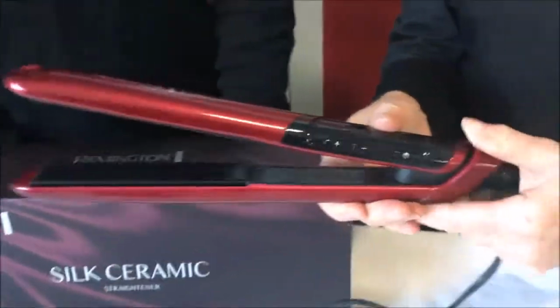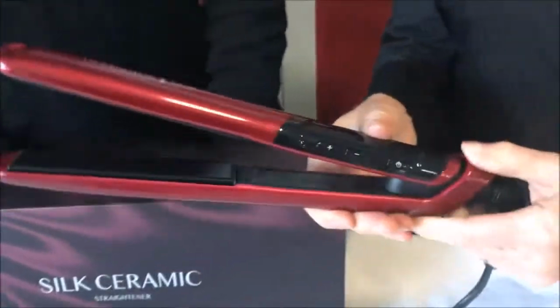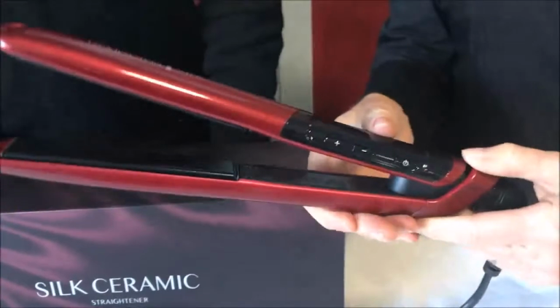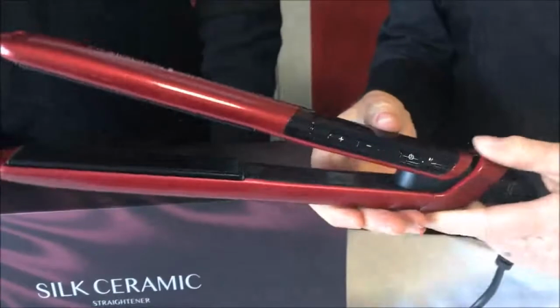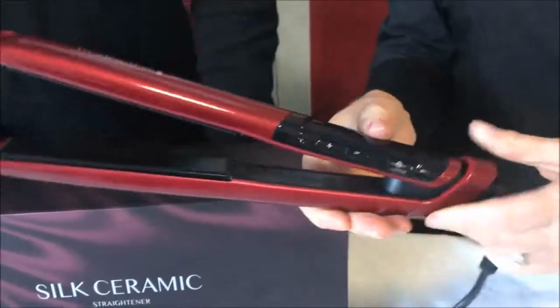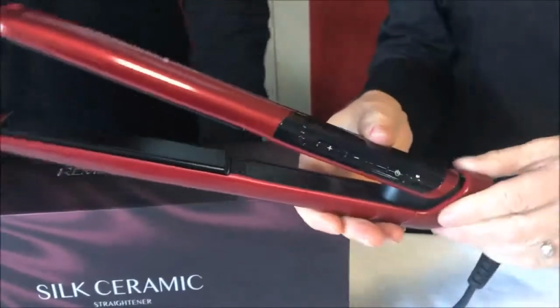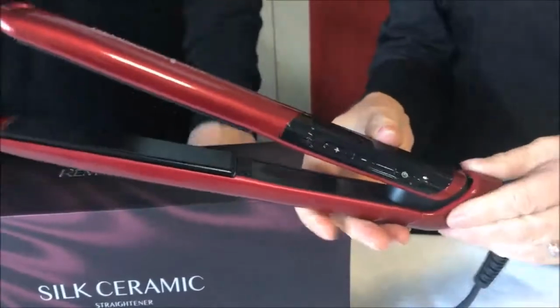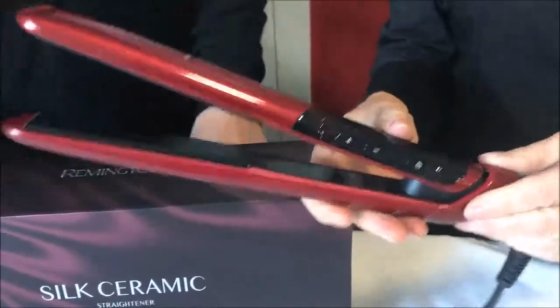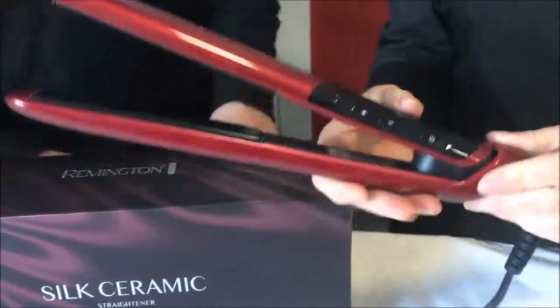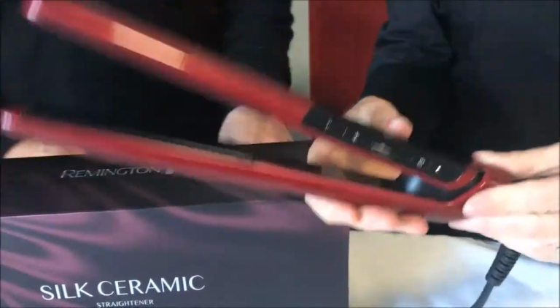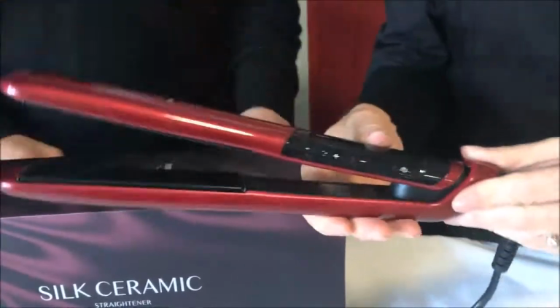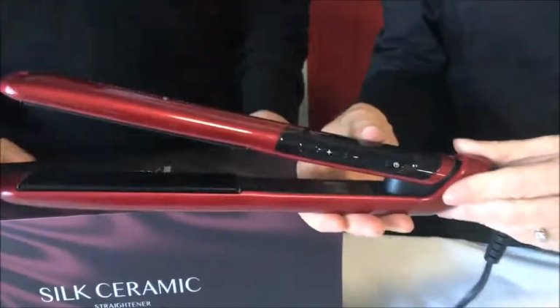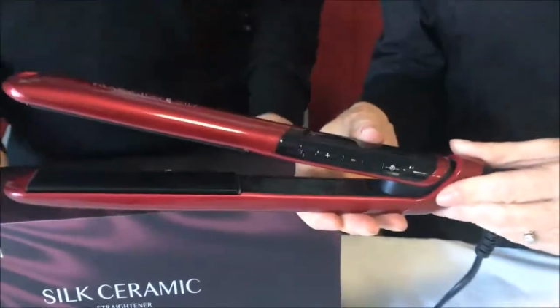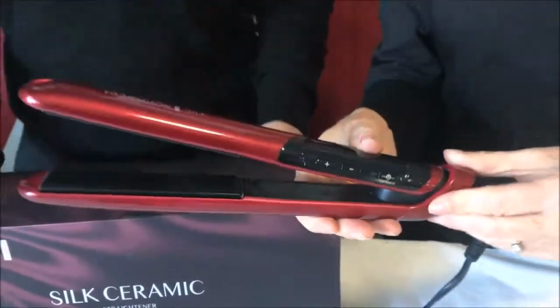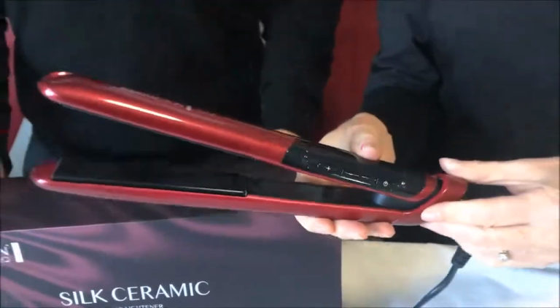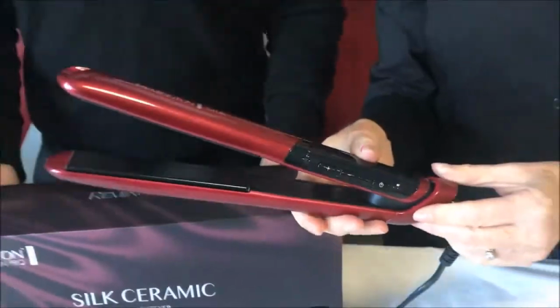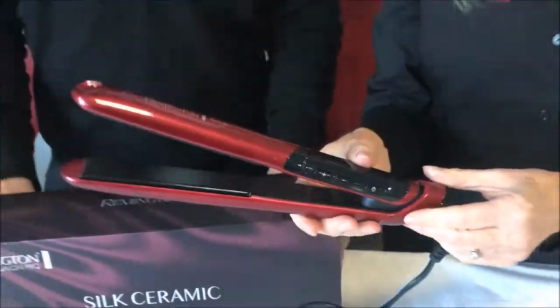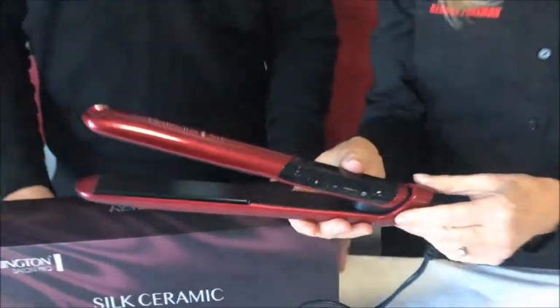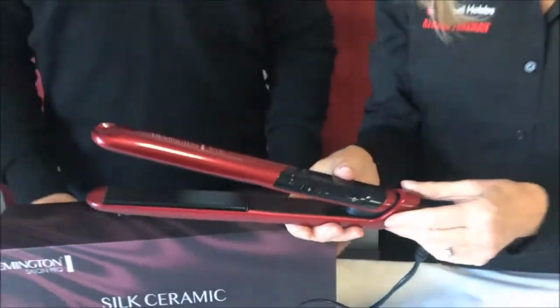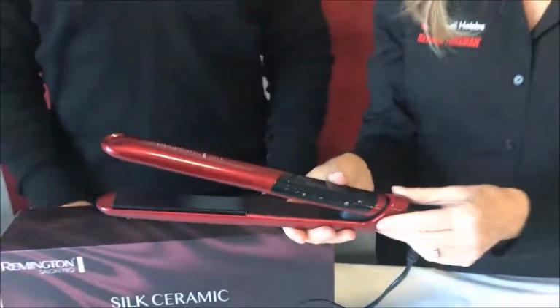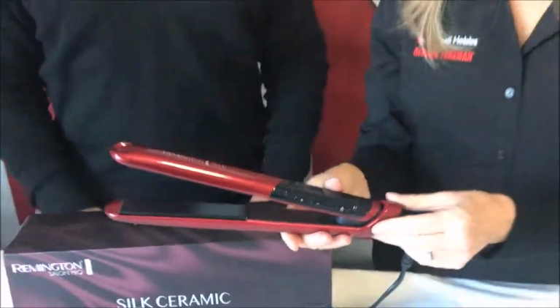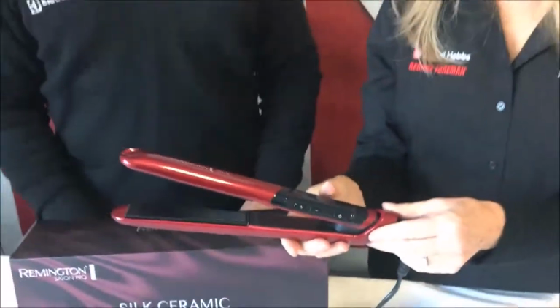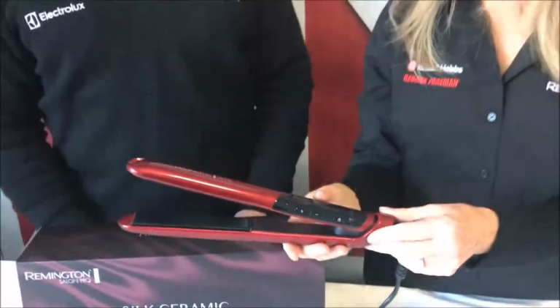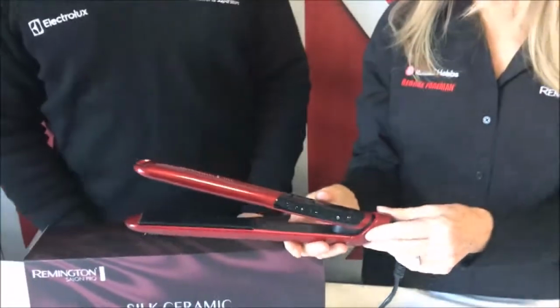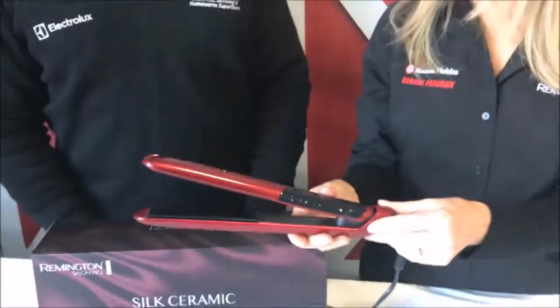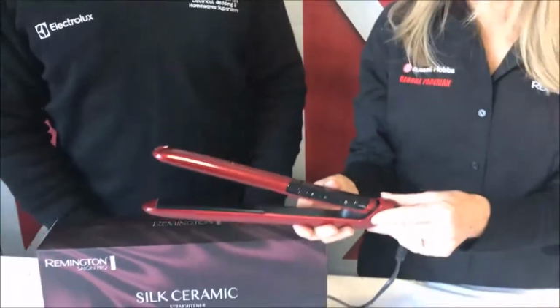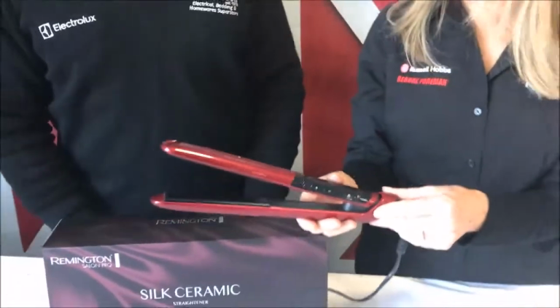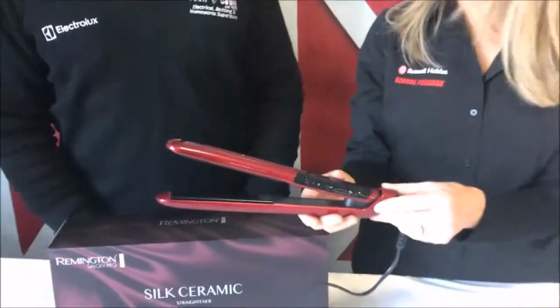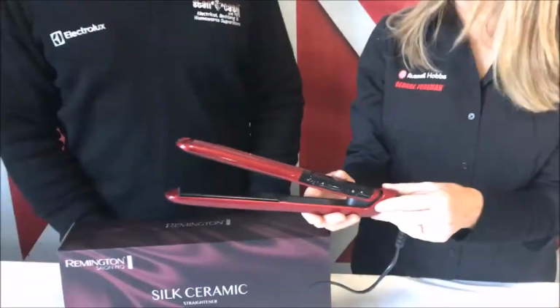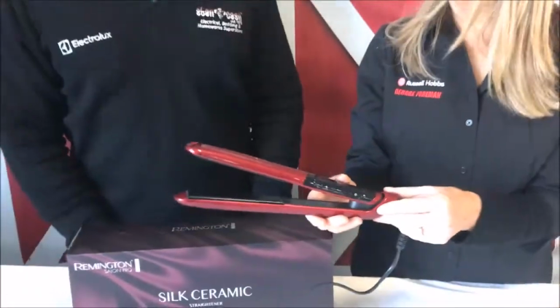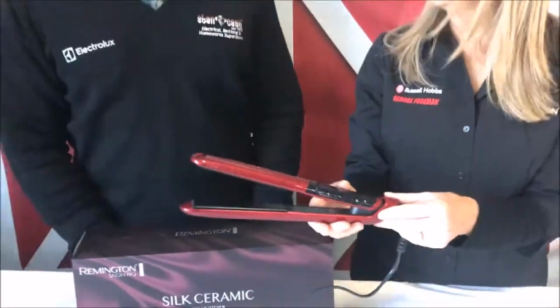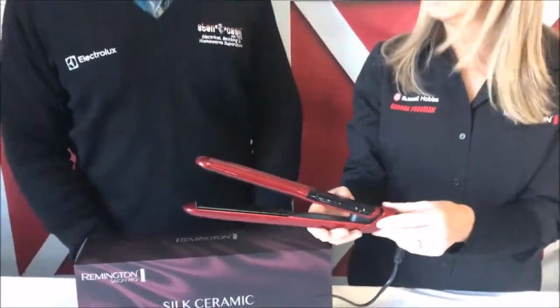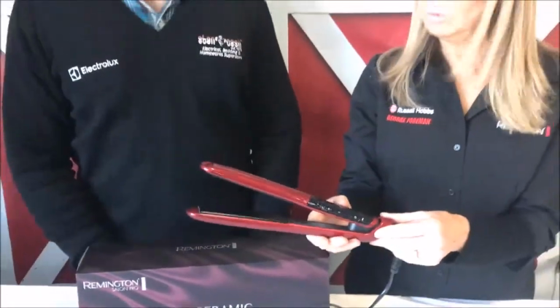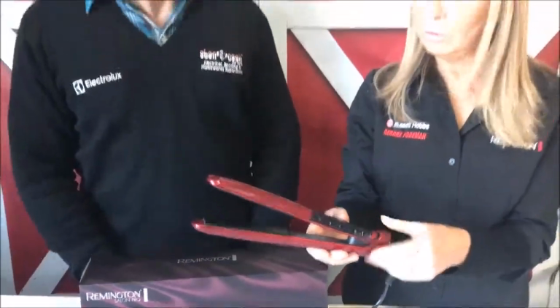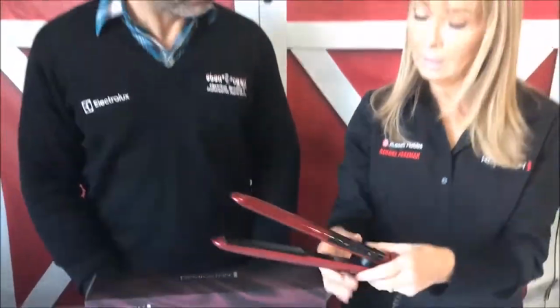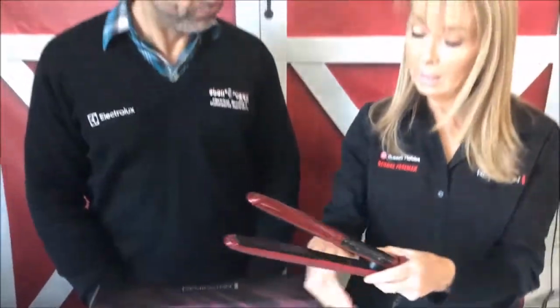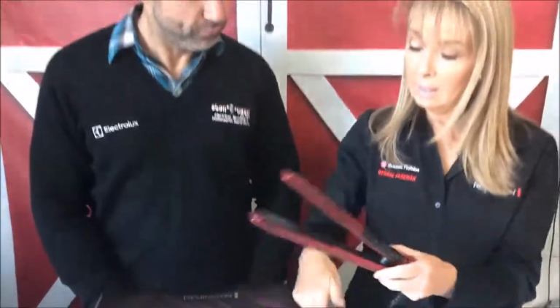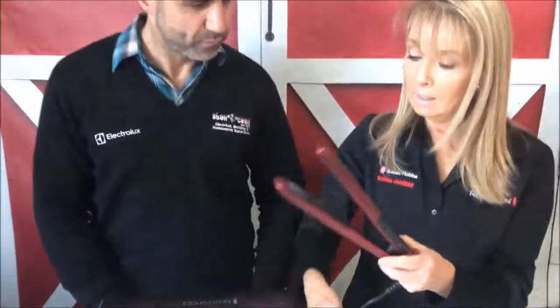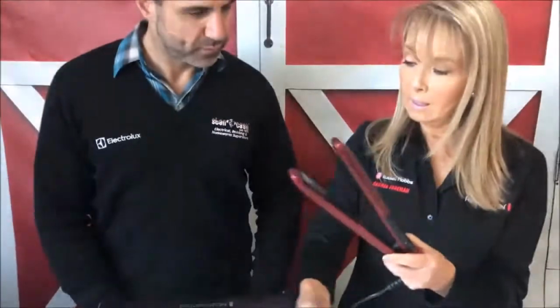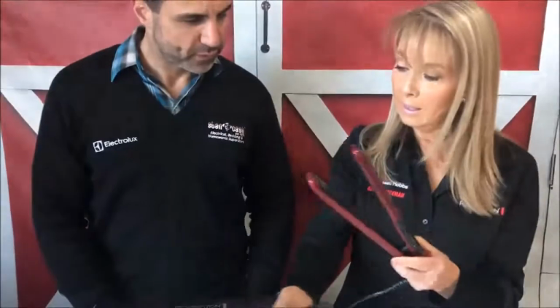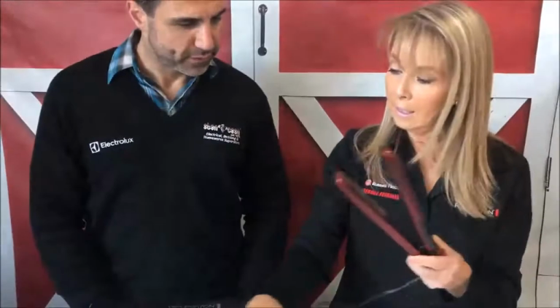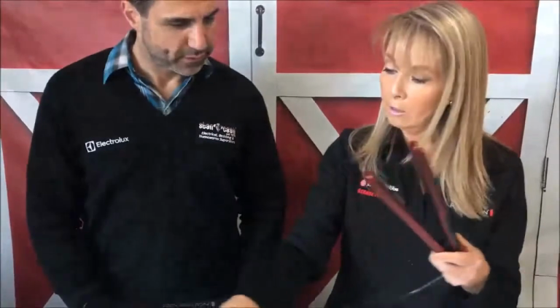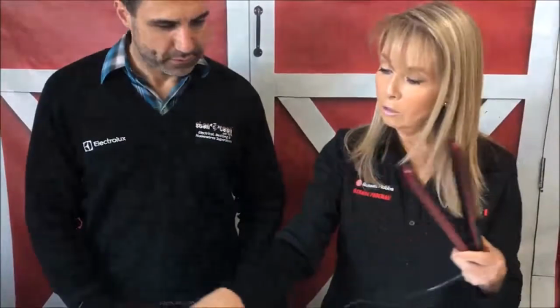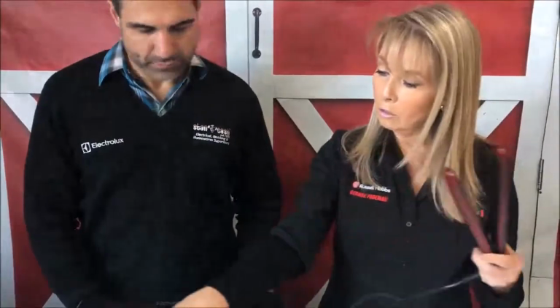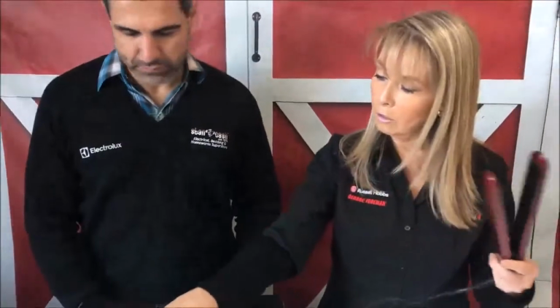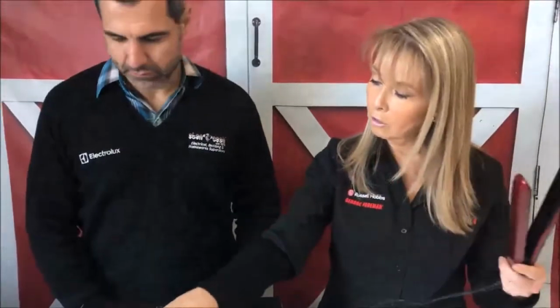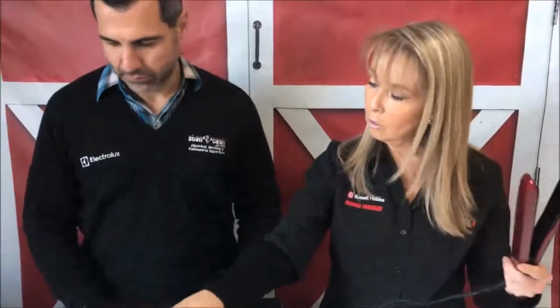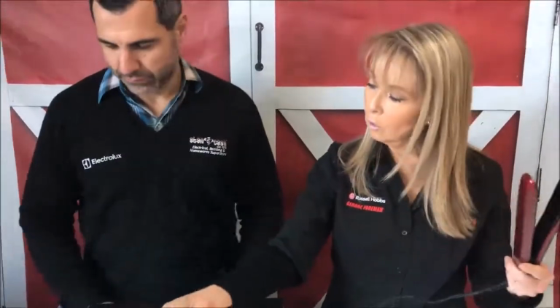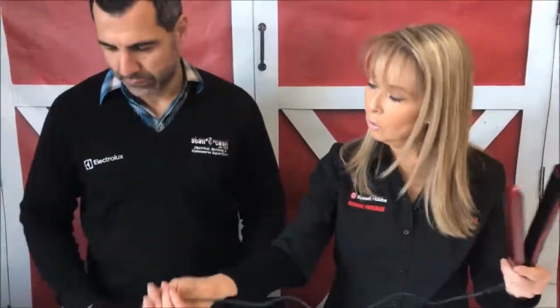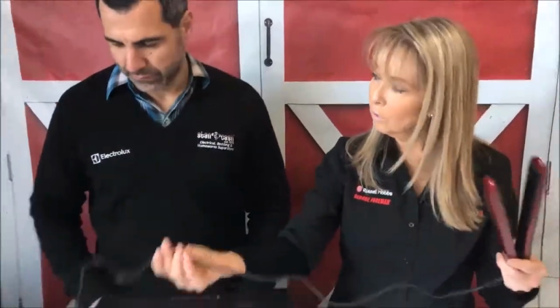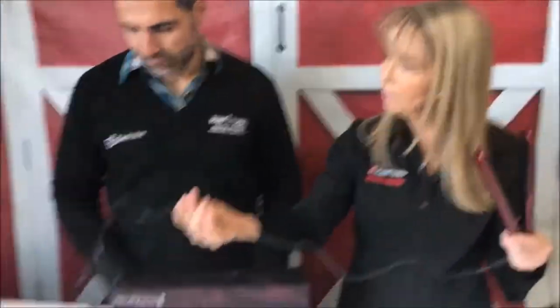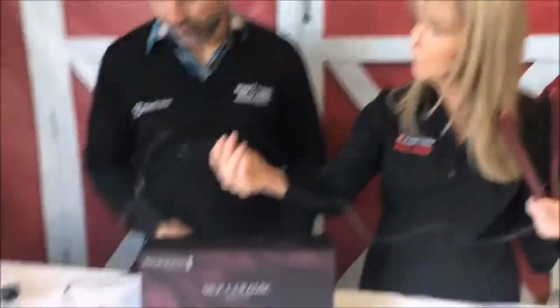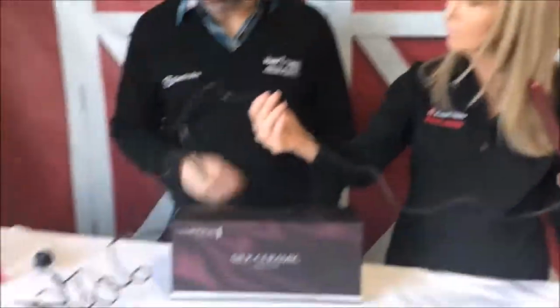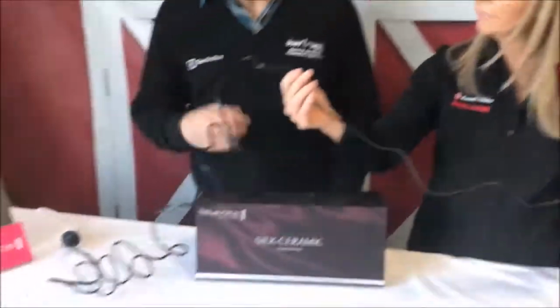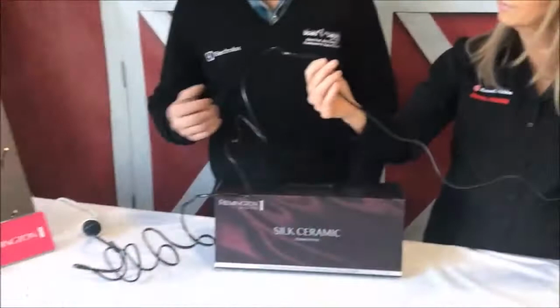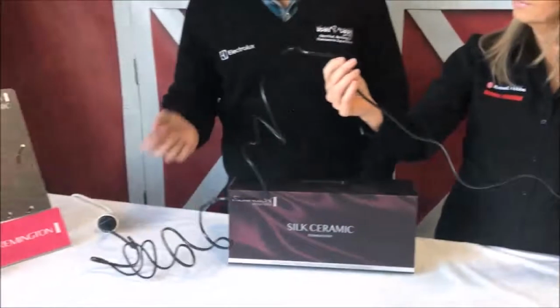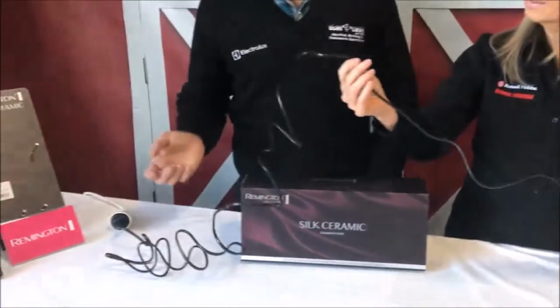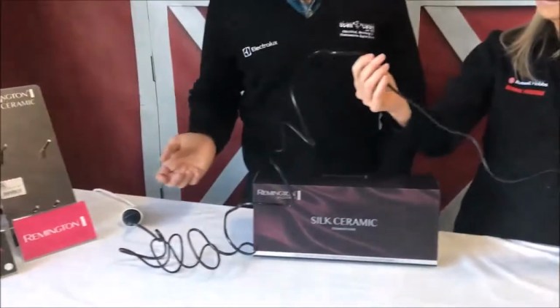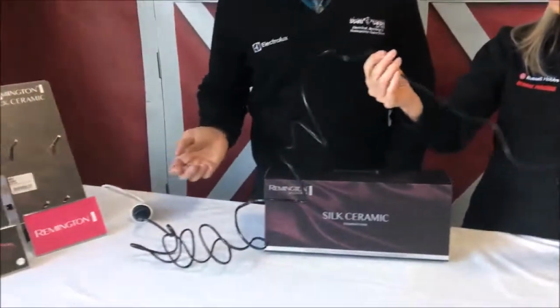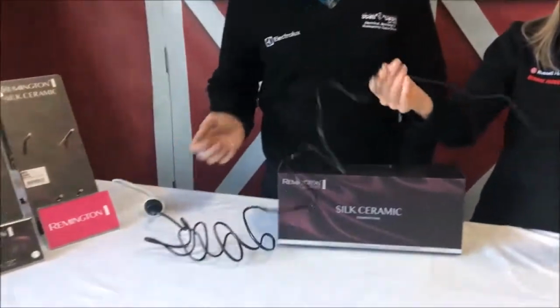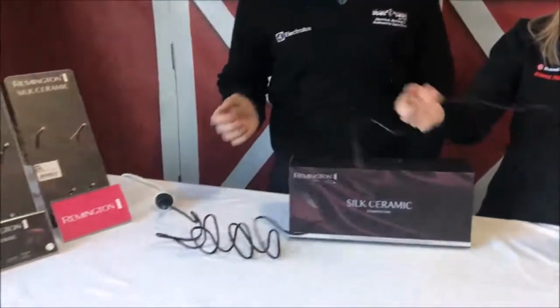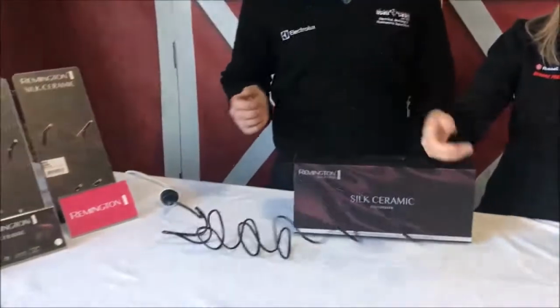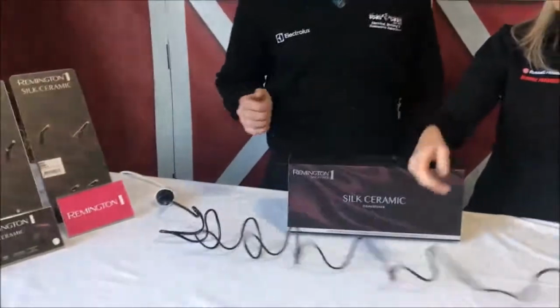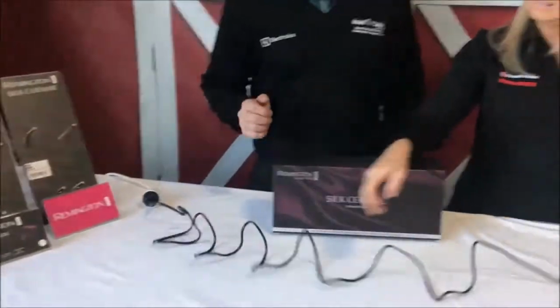The product has a three year replacement warranty, which is really good. It also has an extra long cord and the cord is really really light.